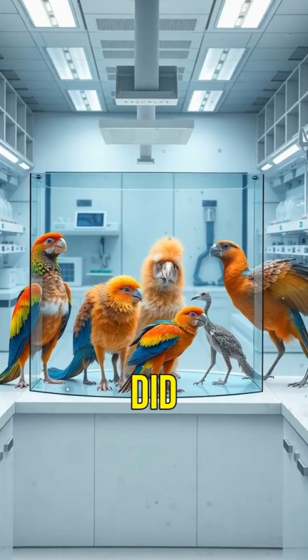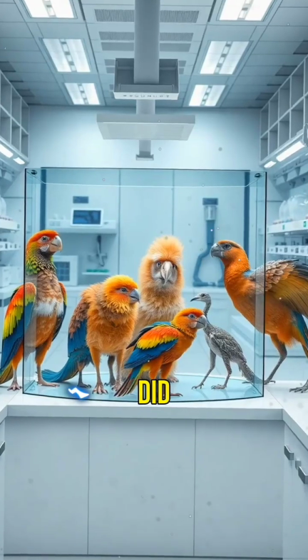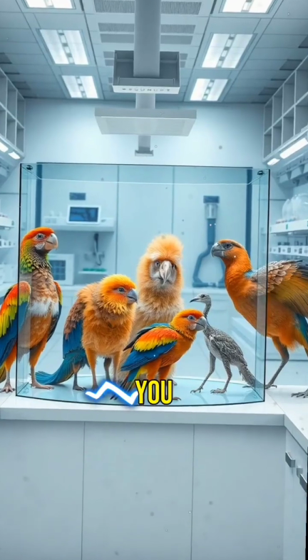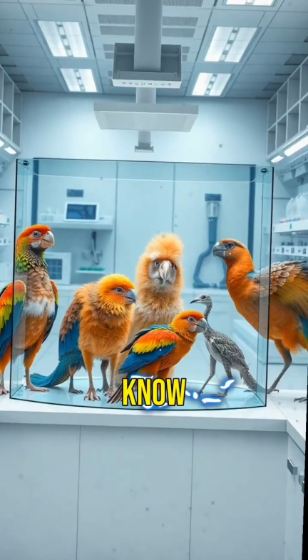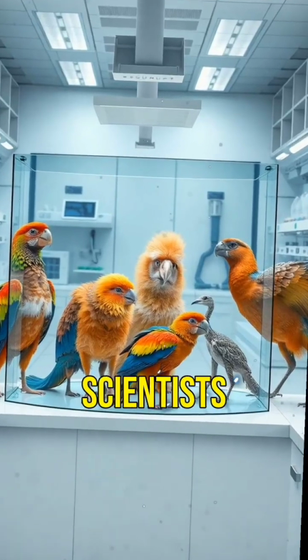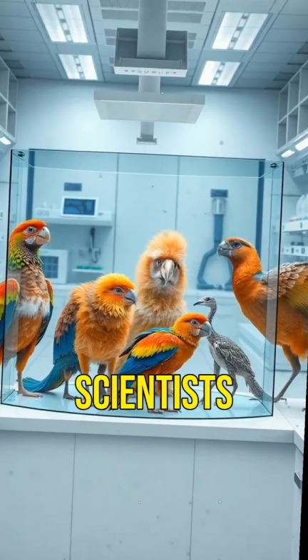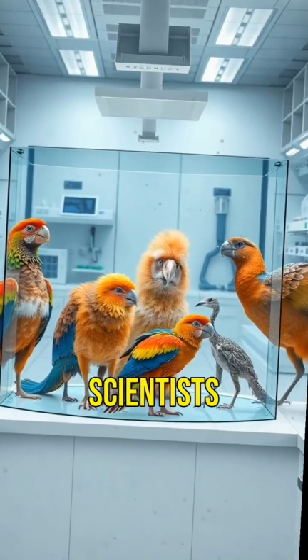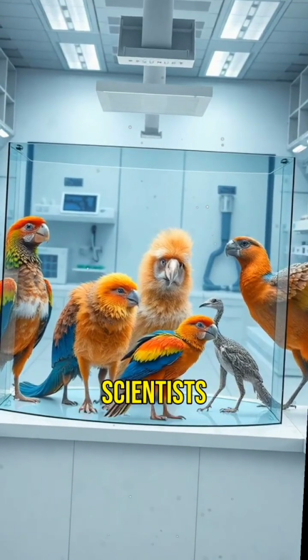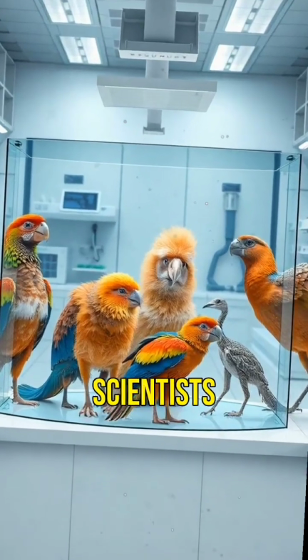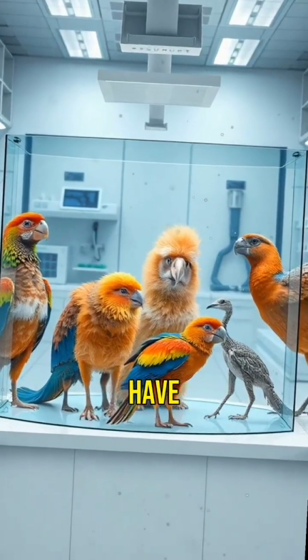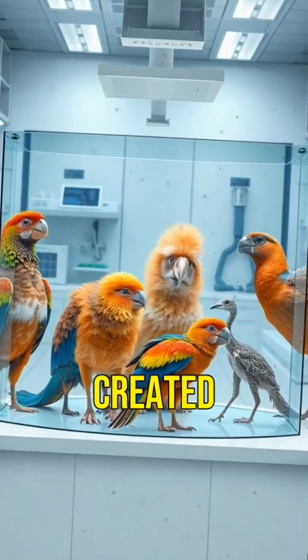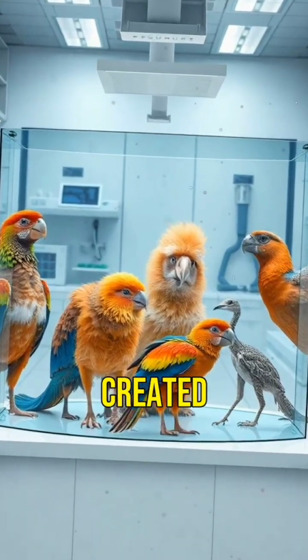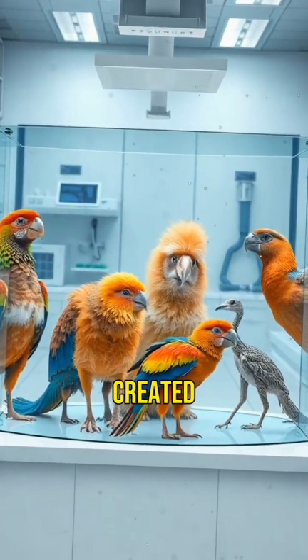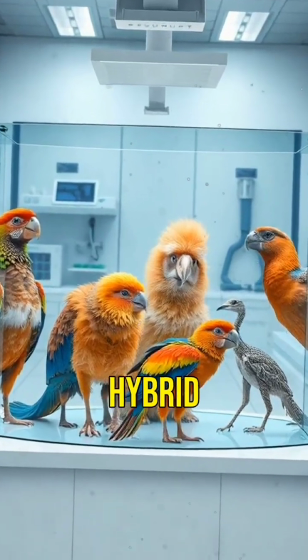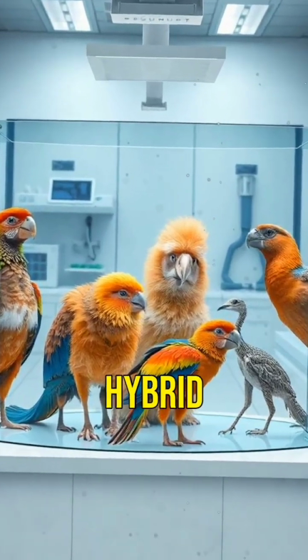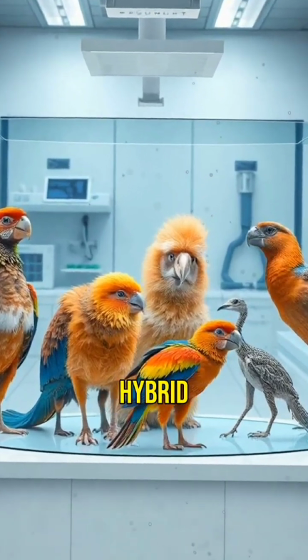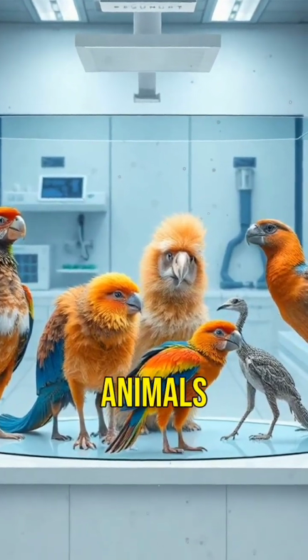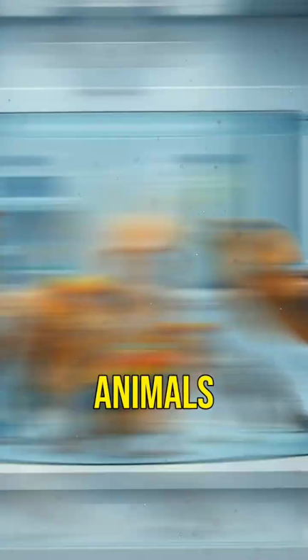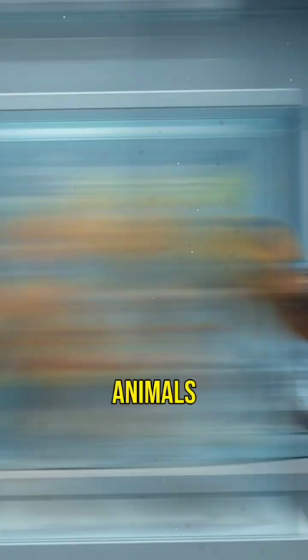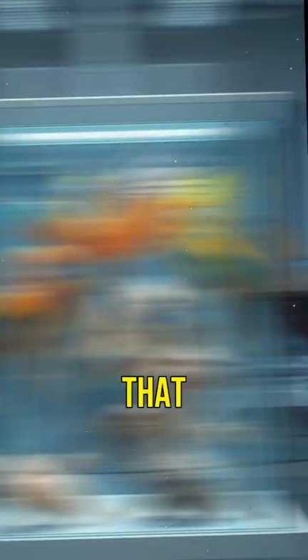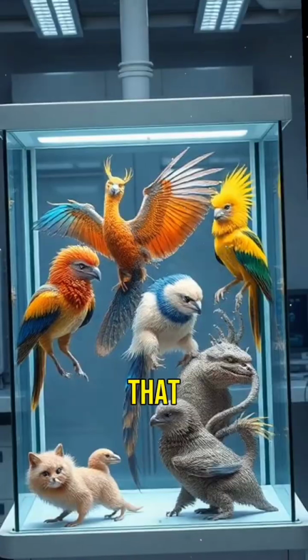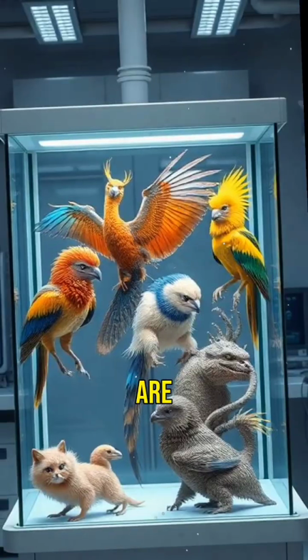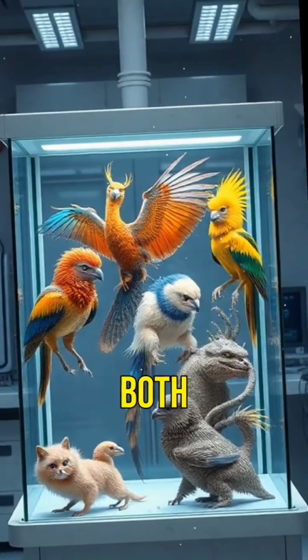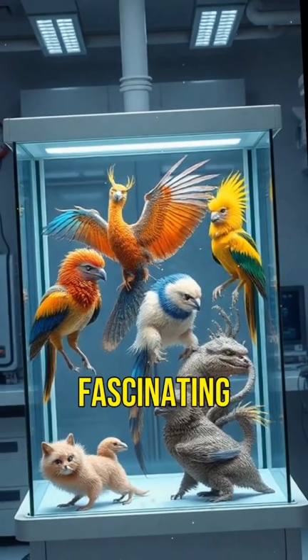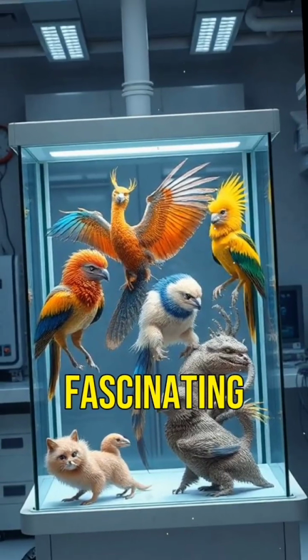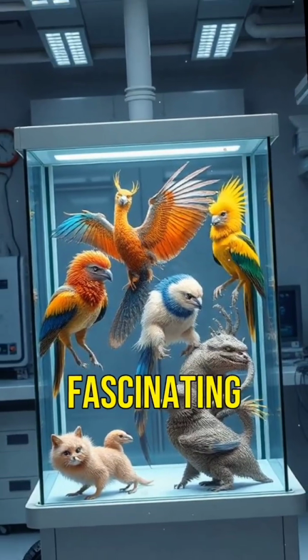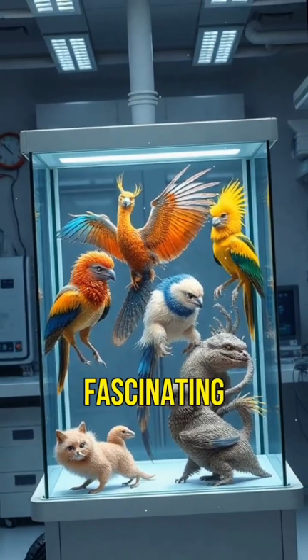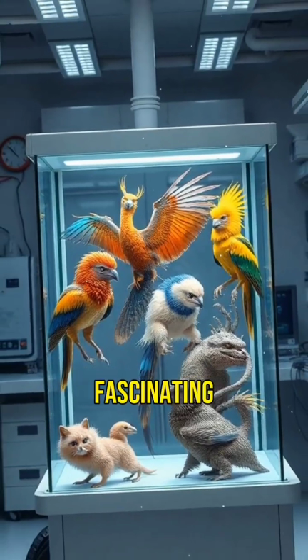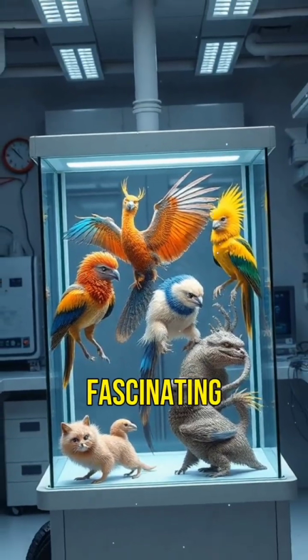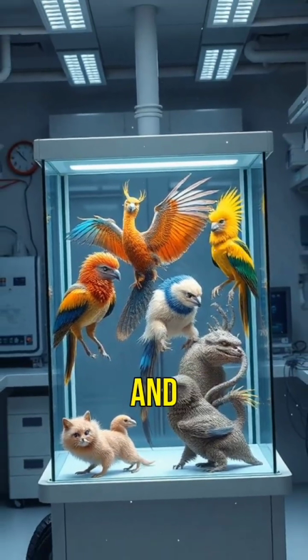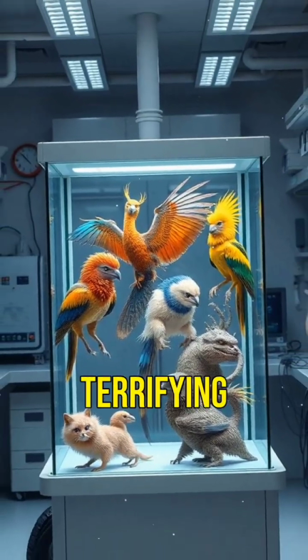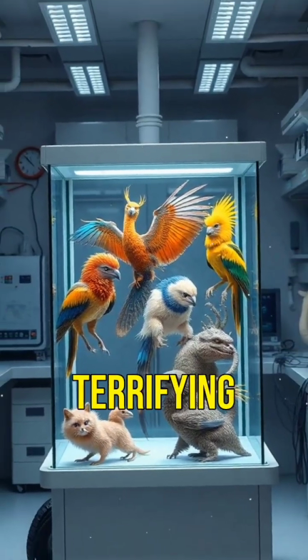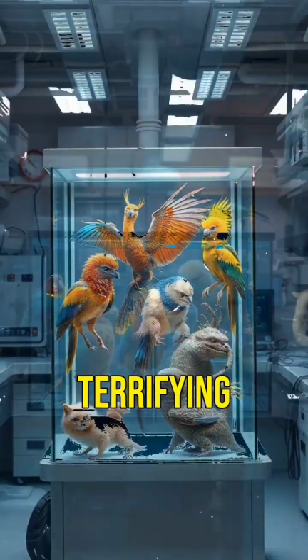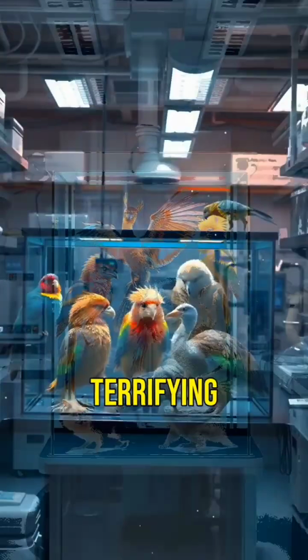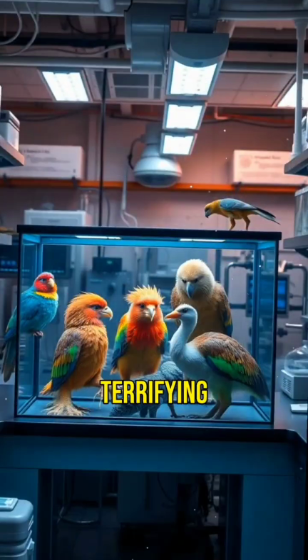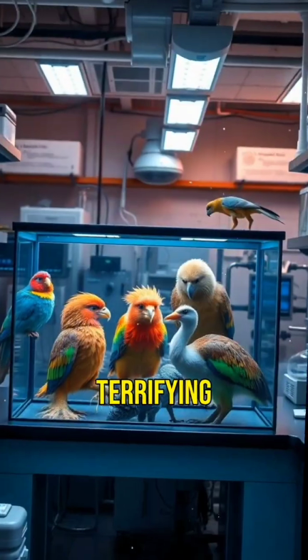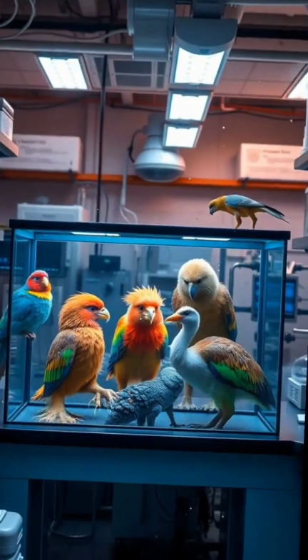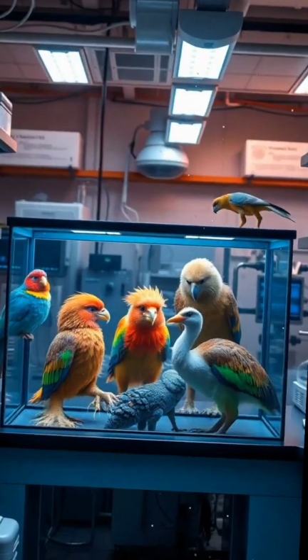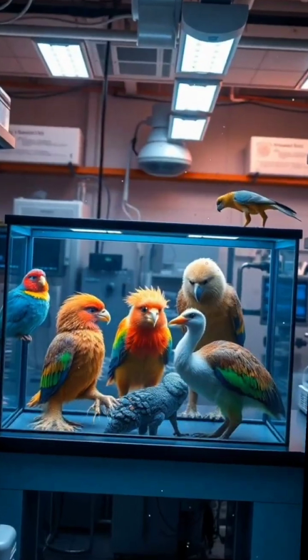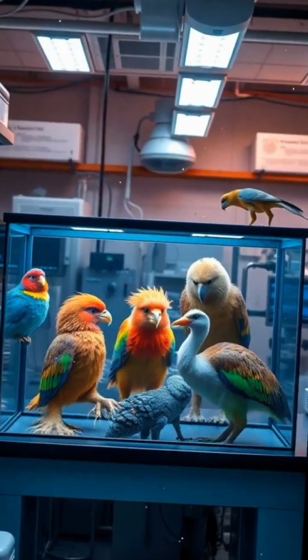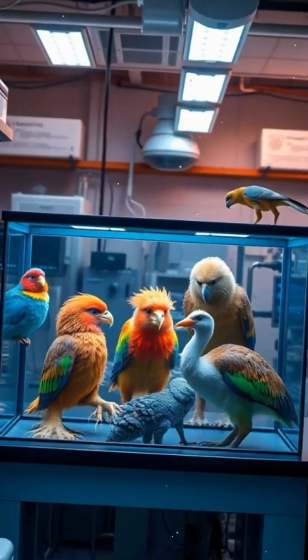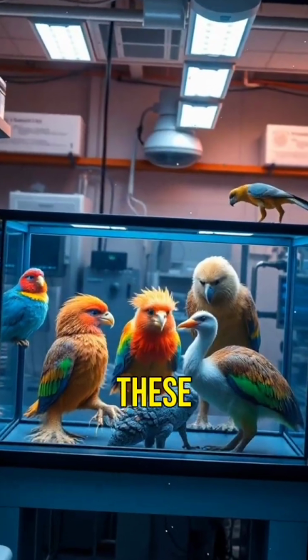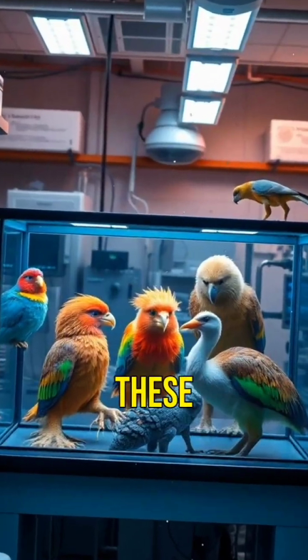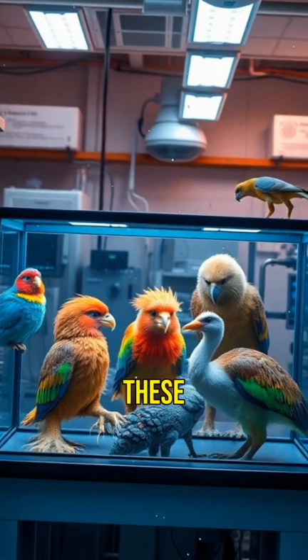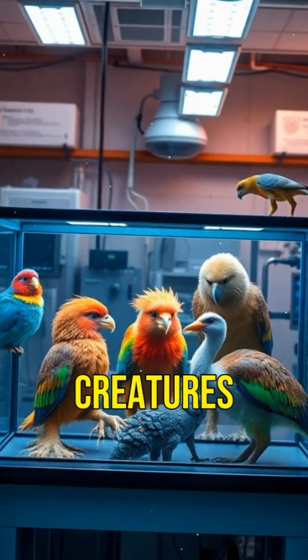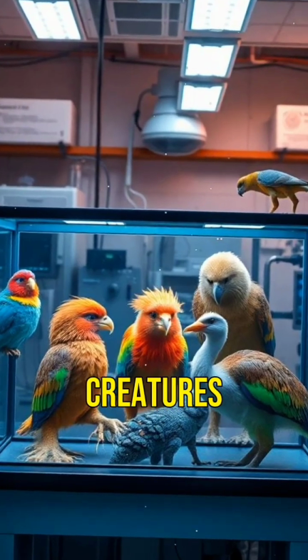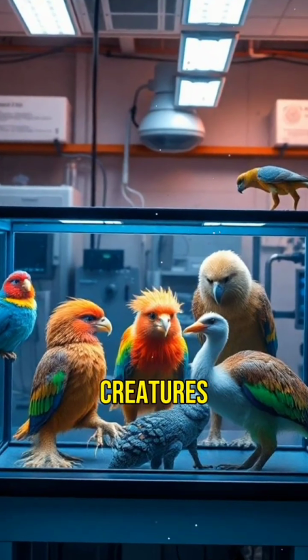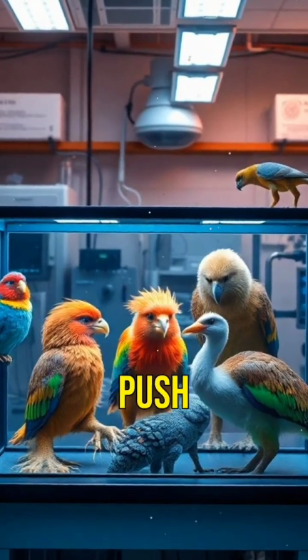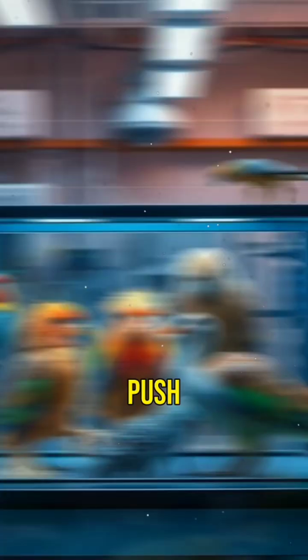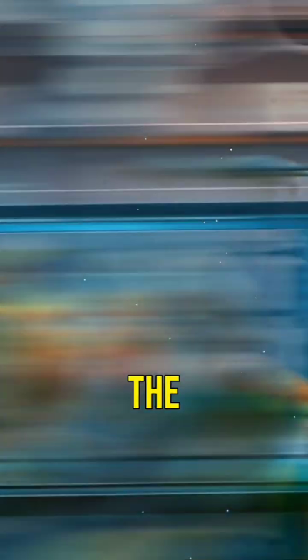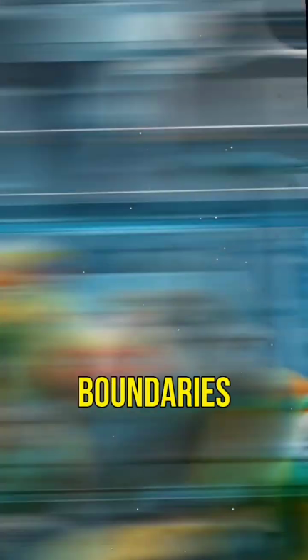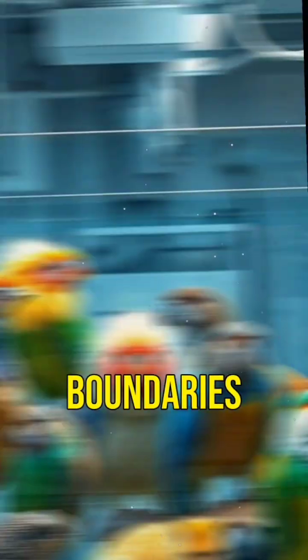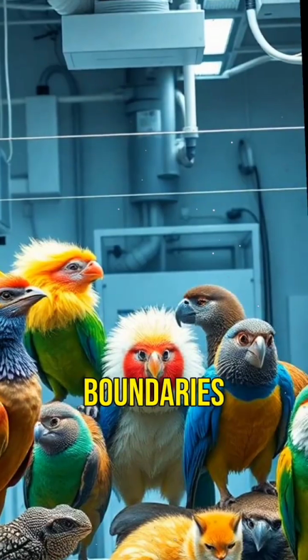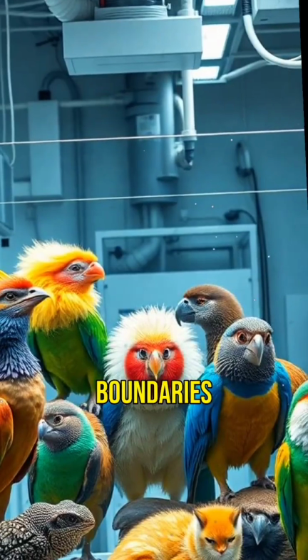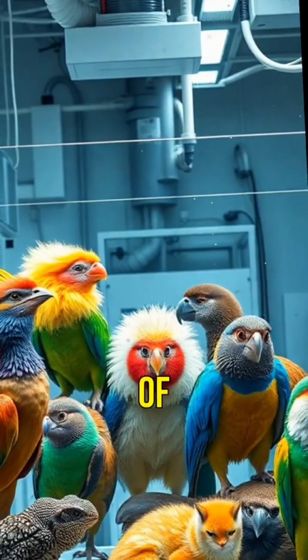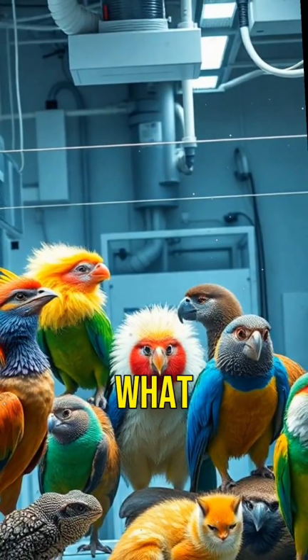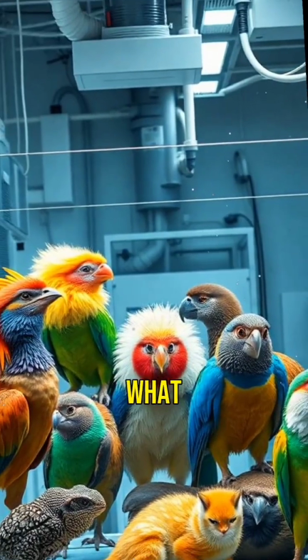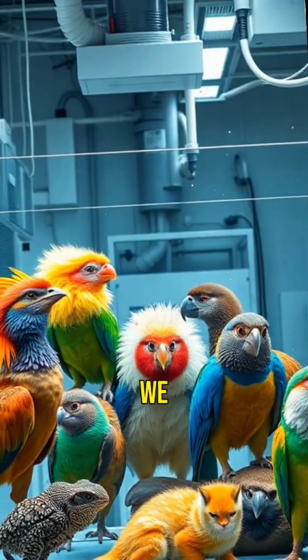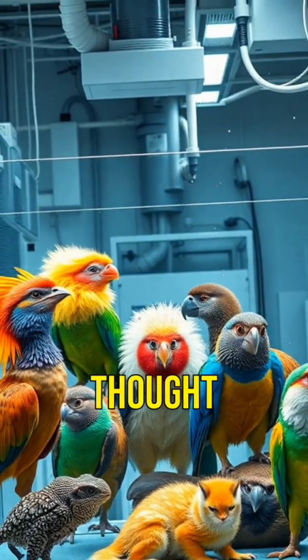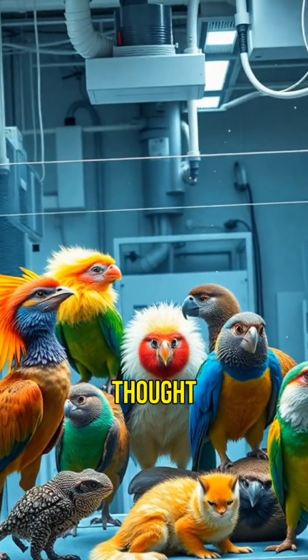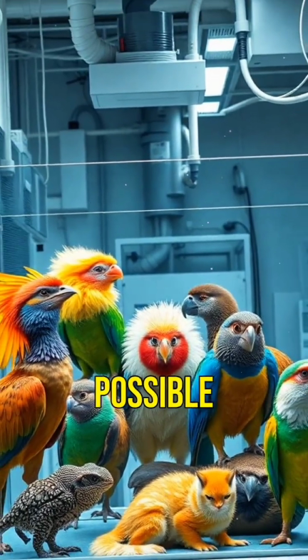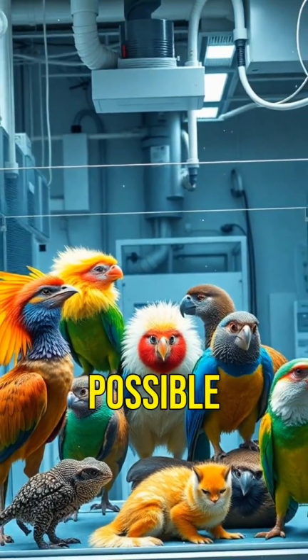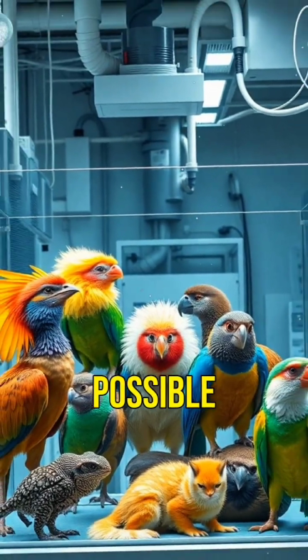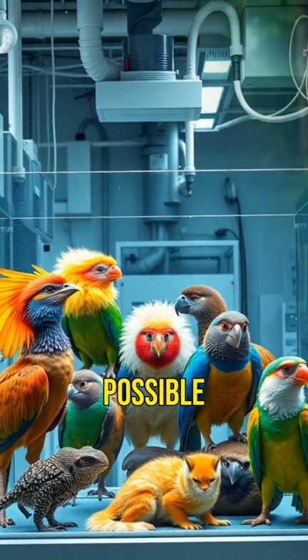Did you know scientists have created hybrid animals that are both fascinating and terrifying? These creatures push the boundaries of what we thought possible.